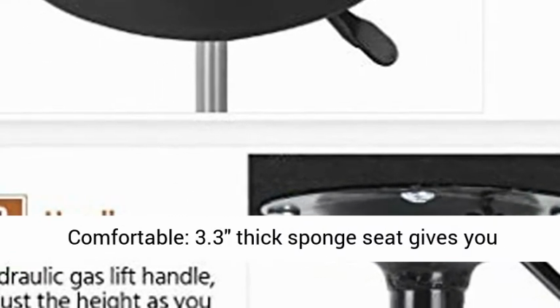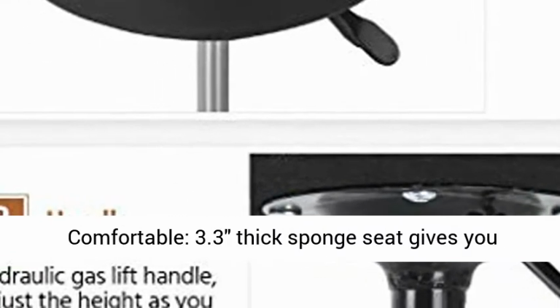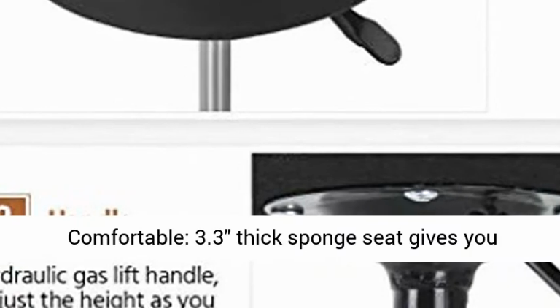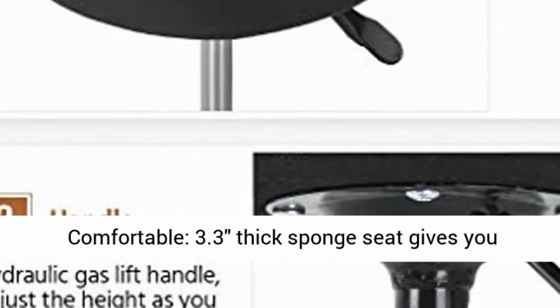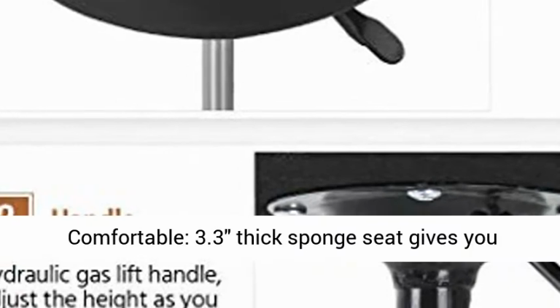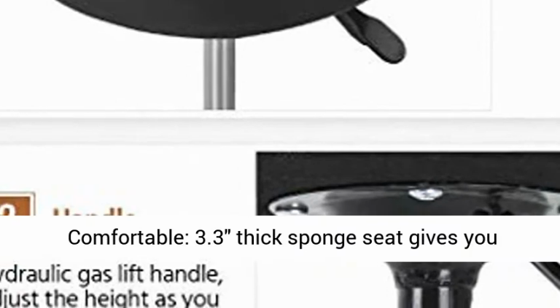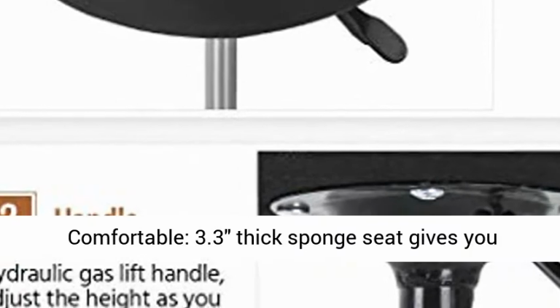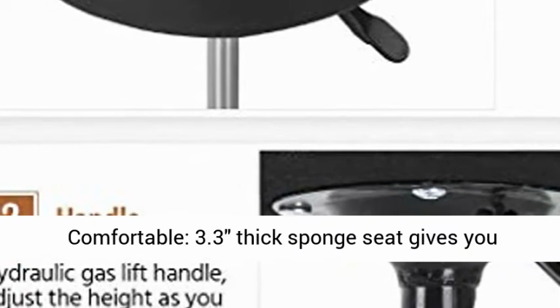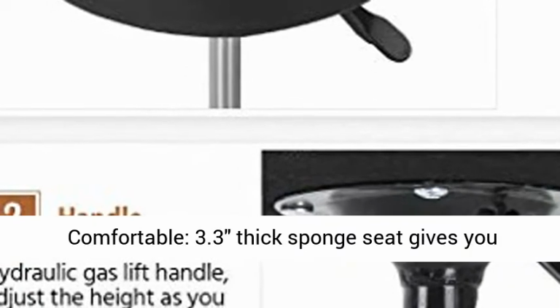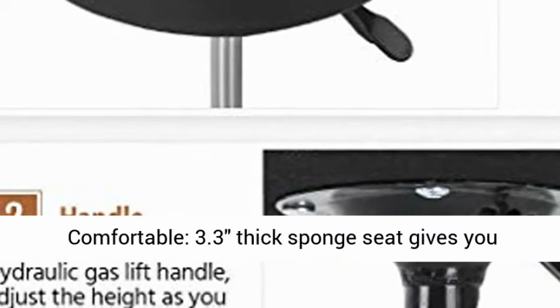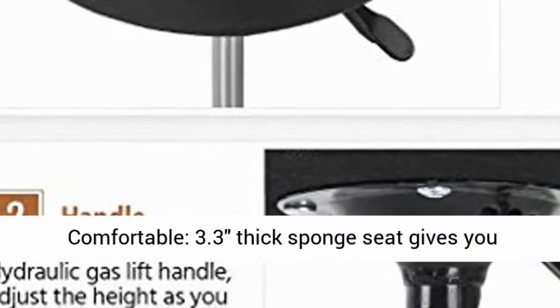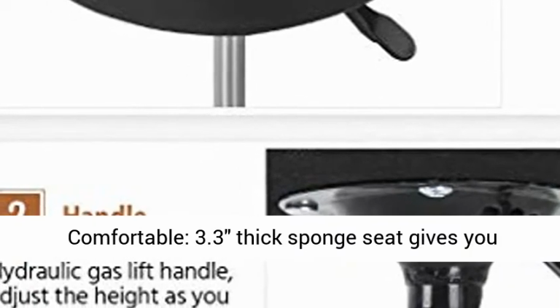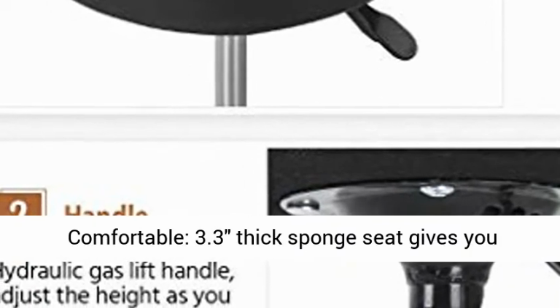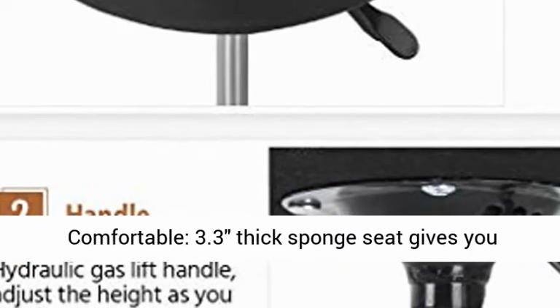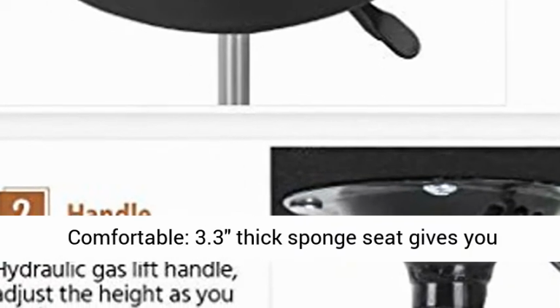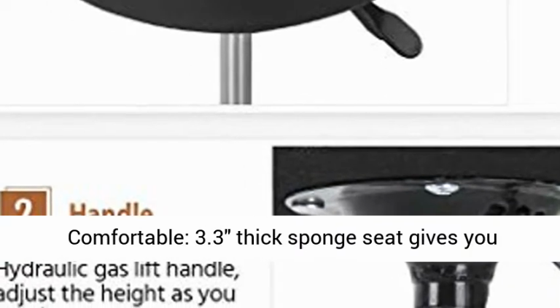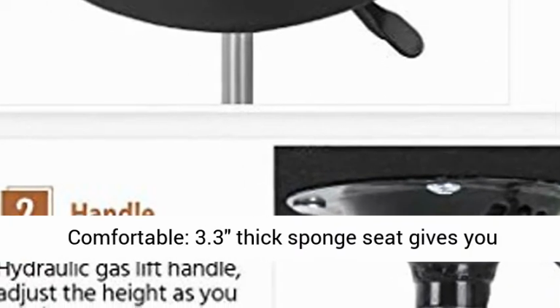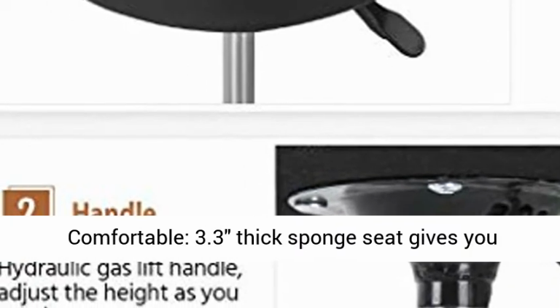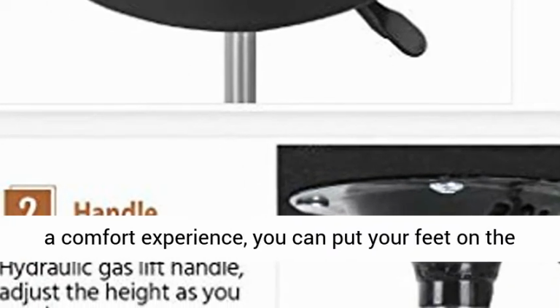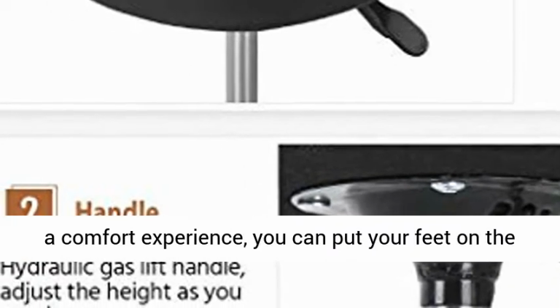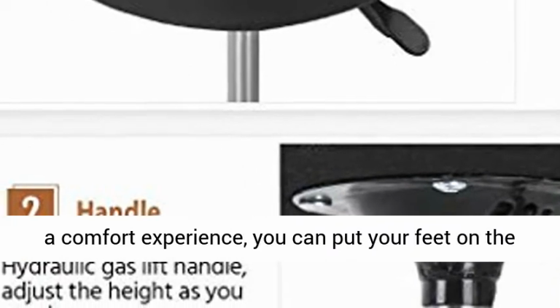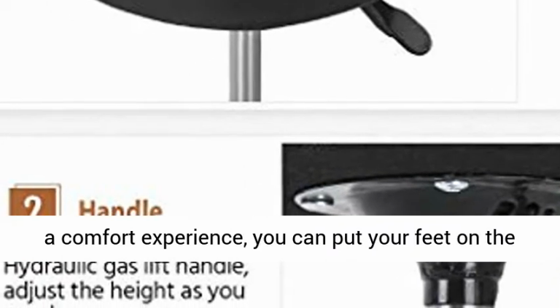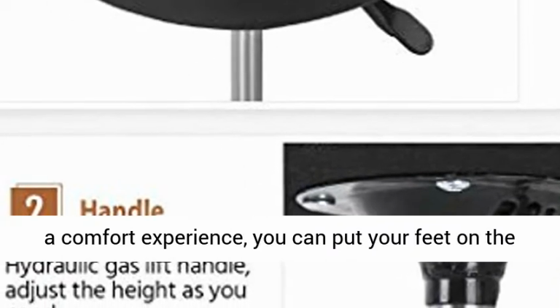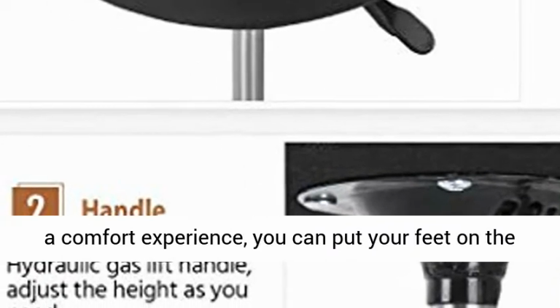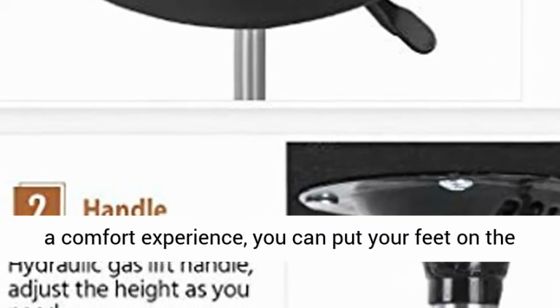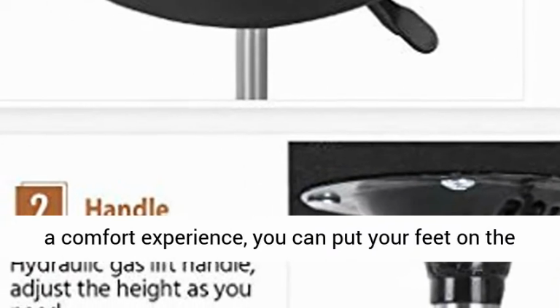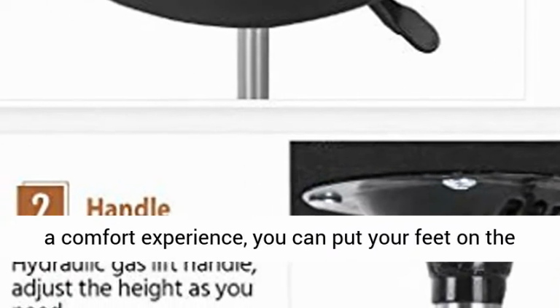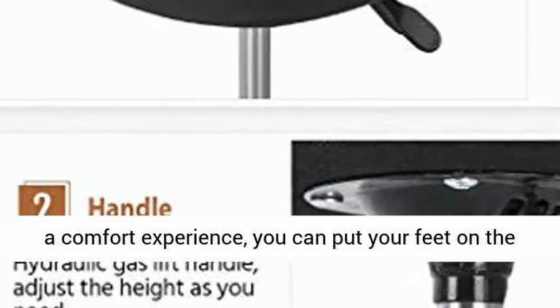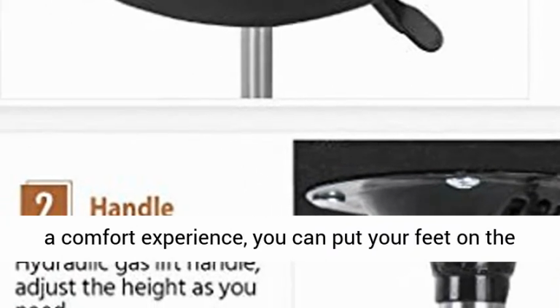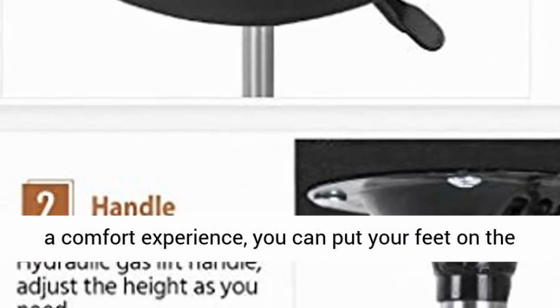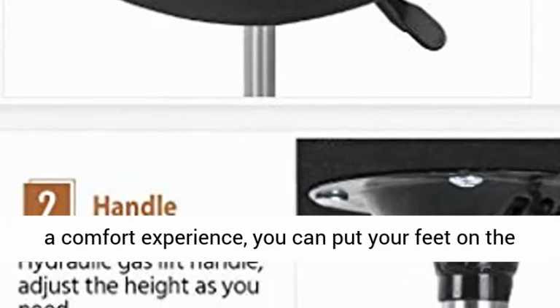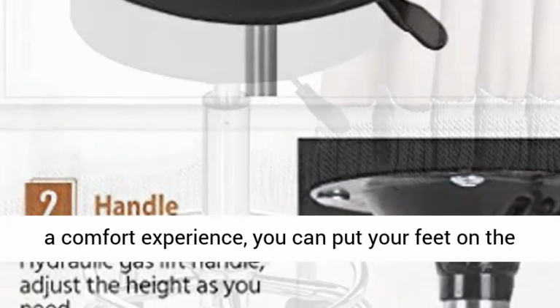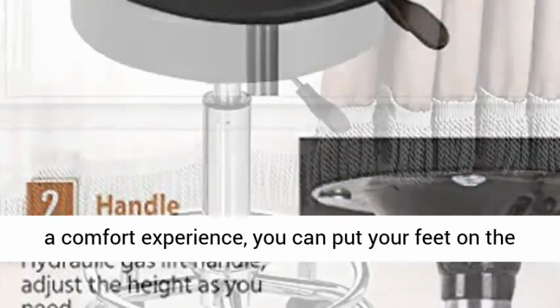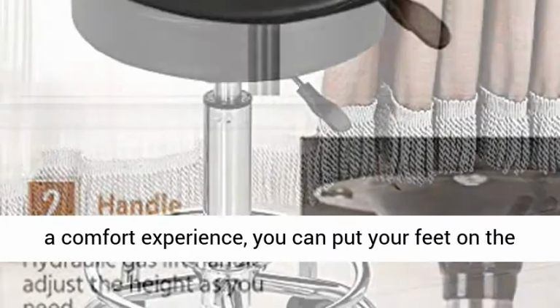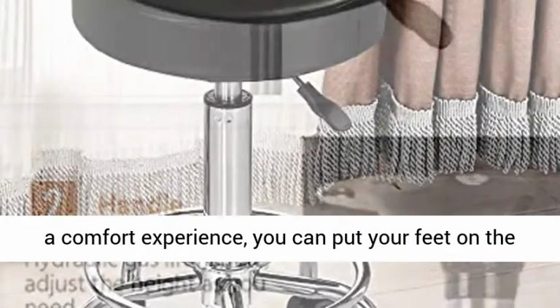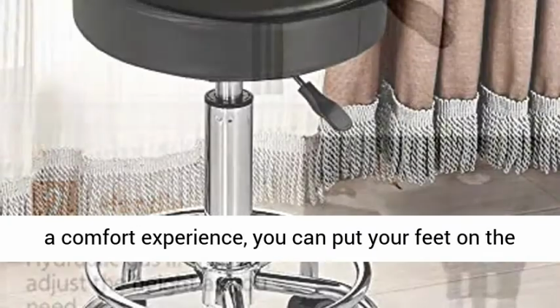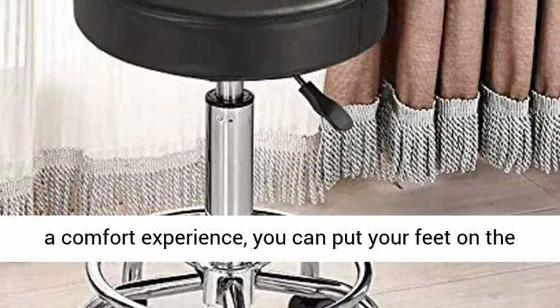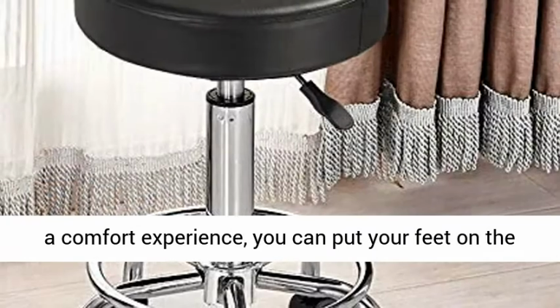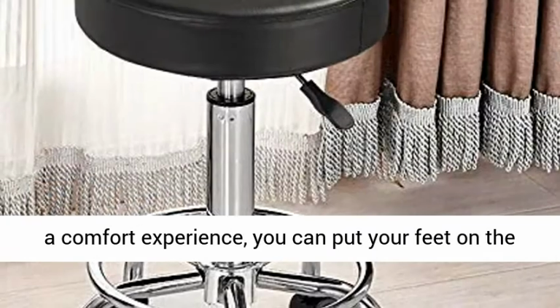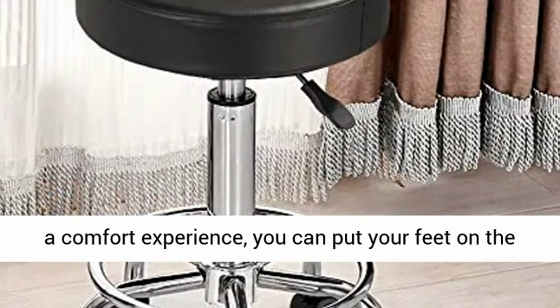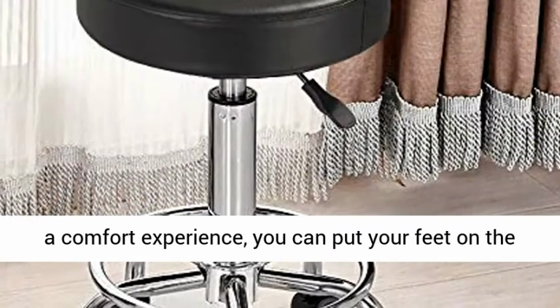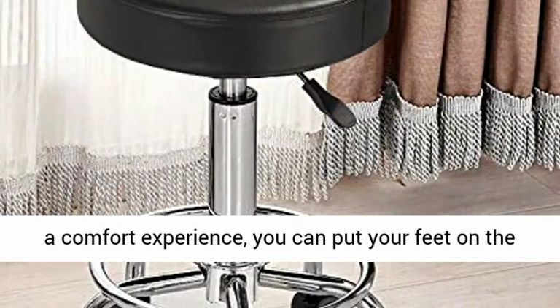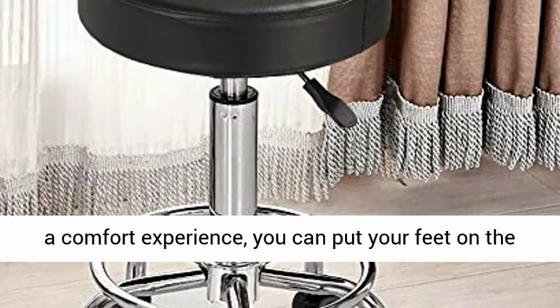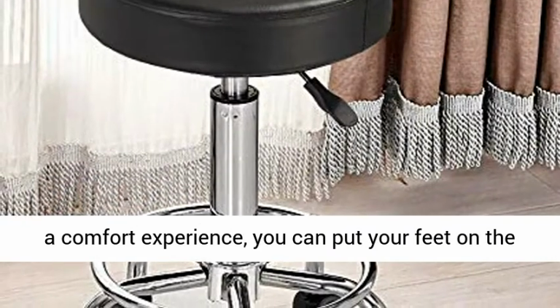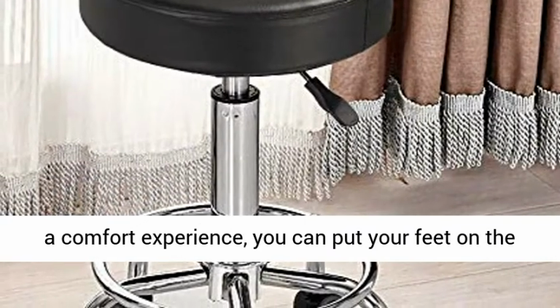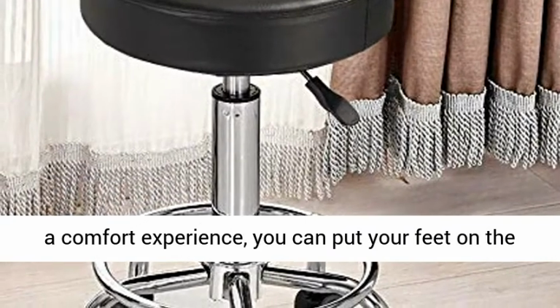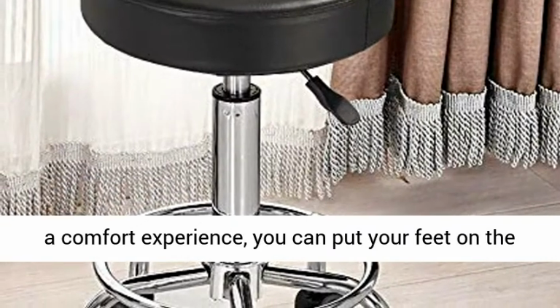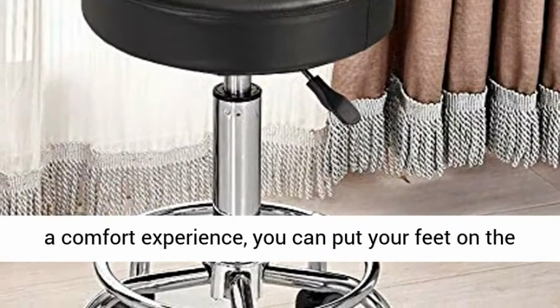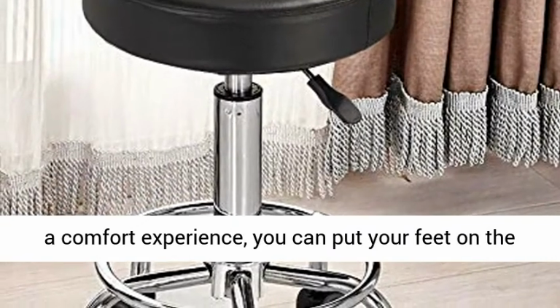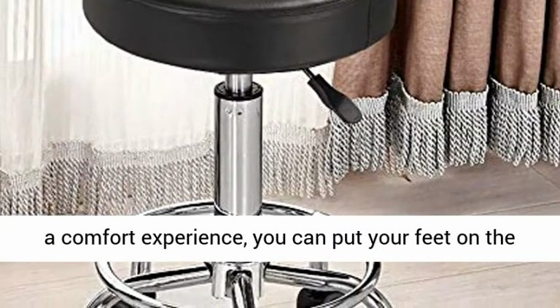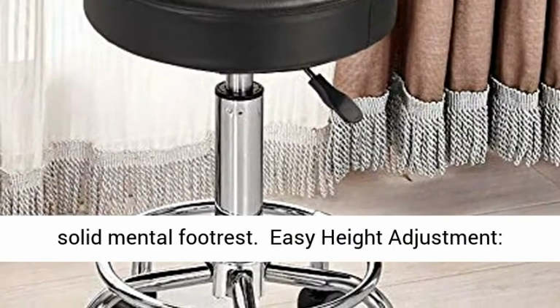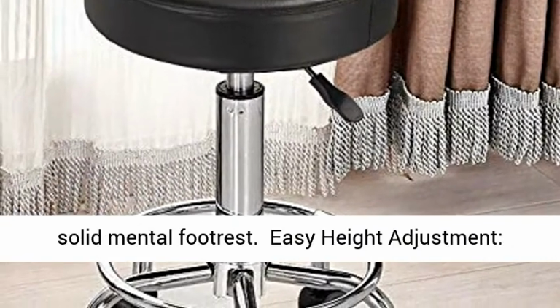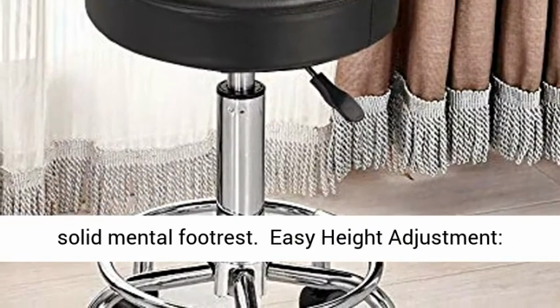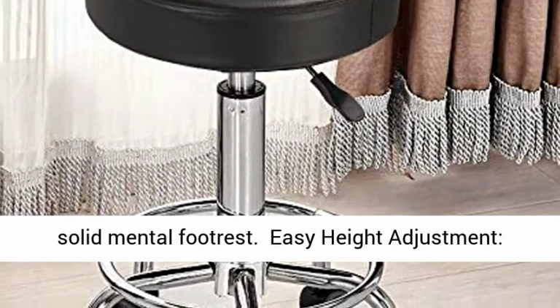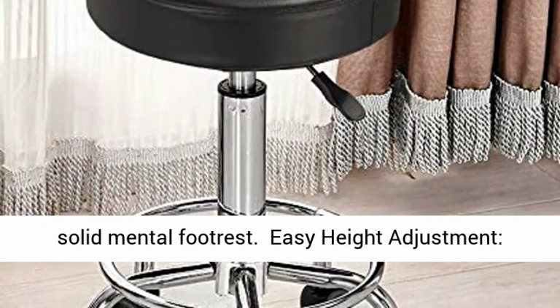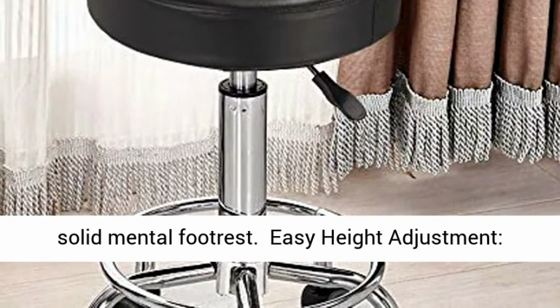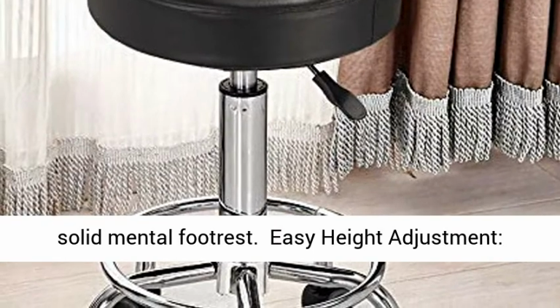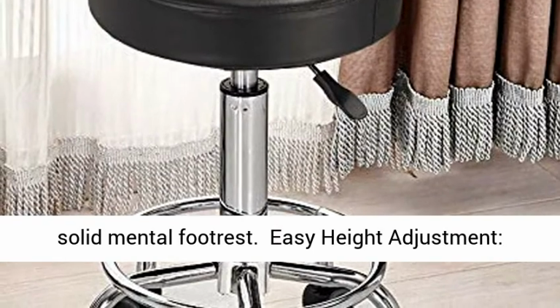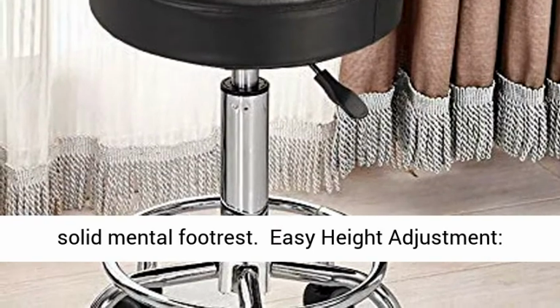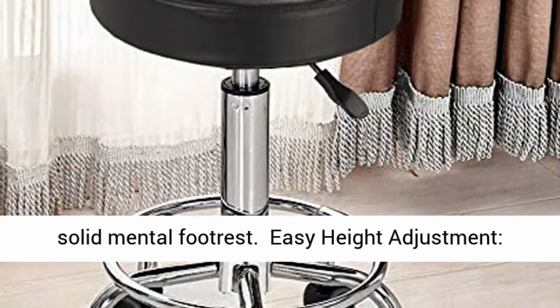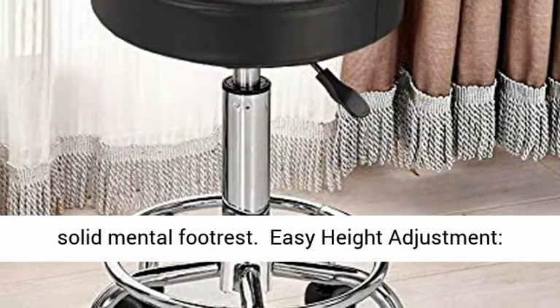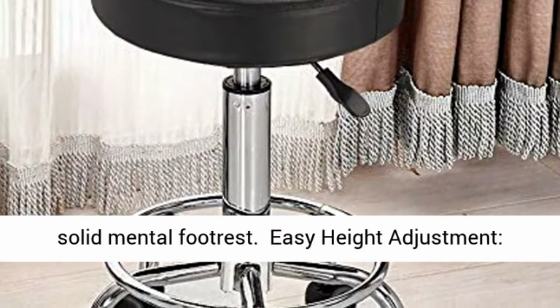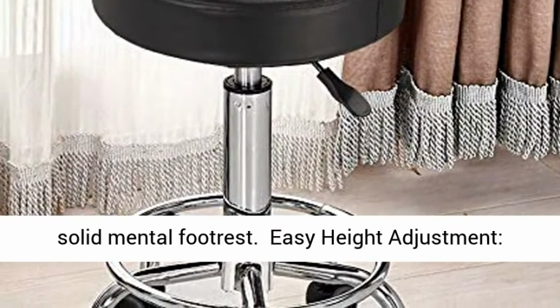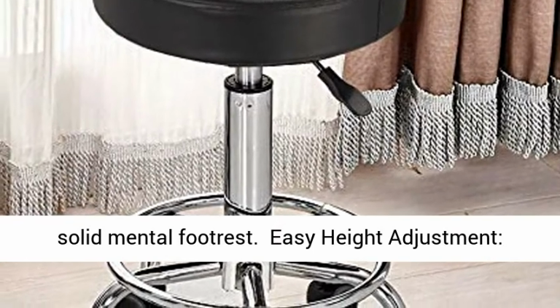Comfortable — a 3.3-inch thick sponge seat gives you a comfortable experience, and you can put your feet on the solid metal footrest.